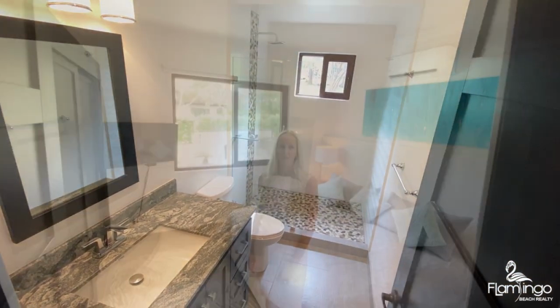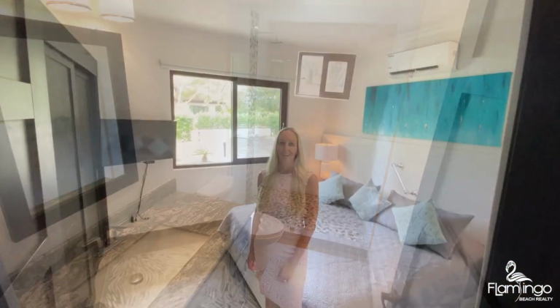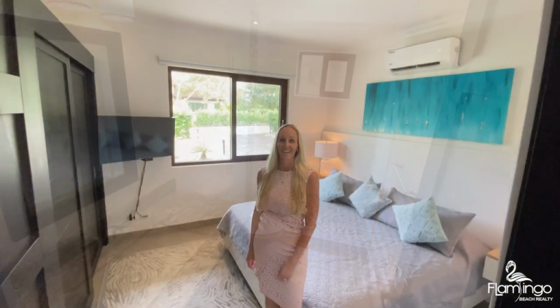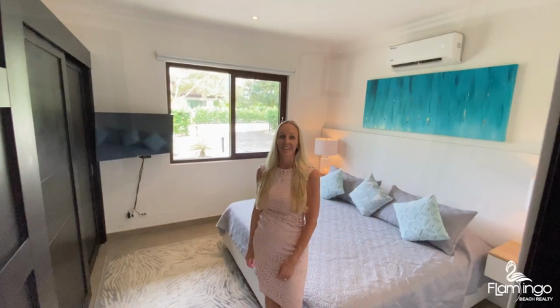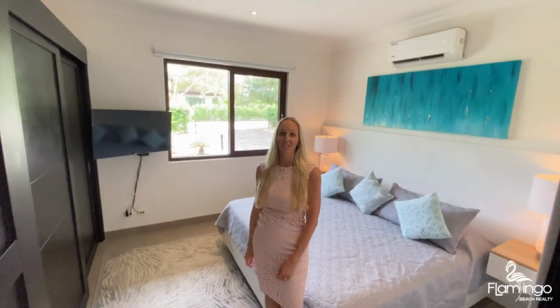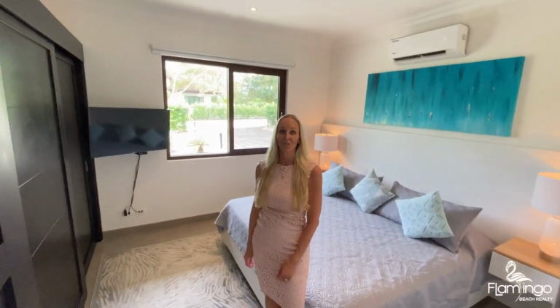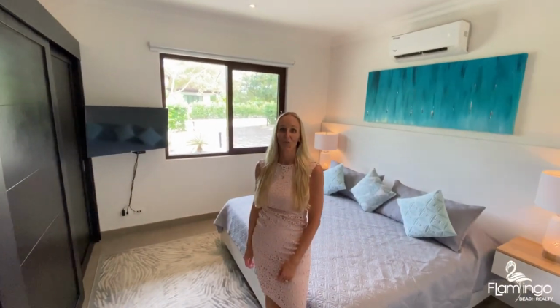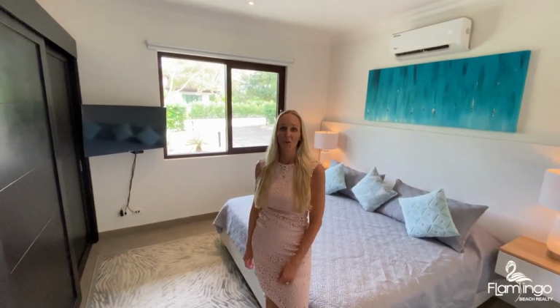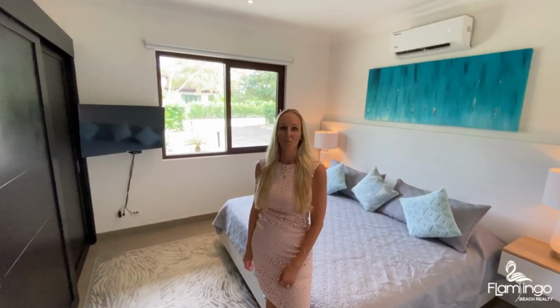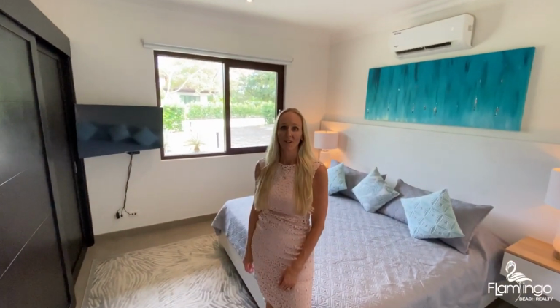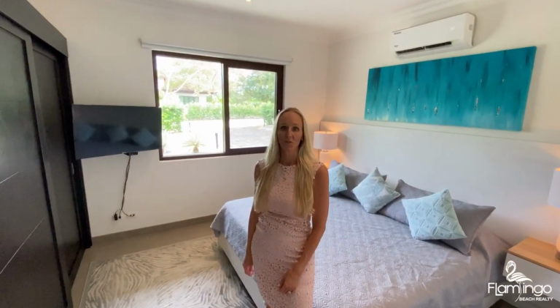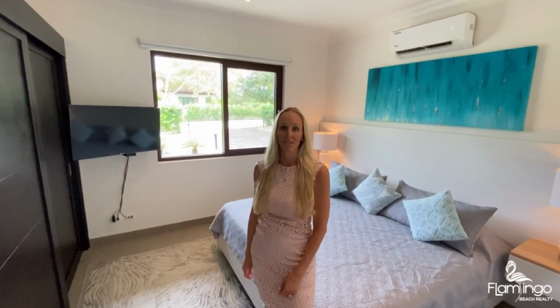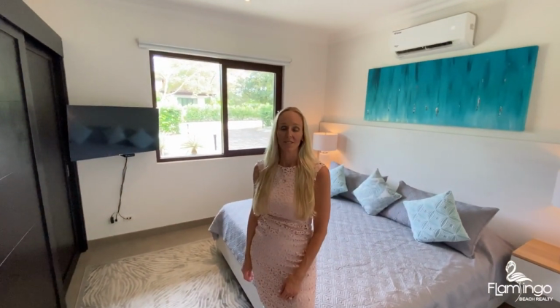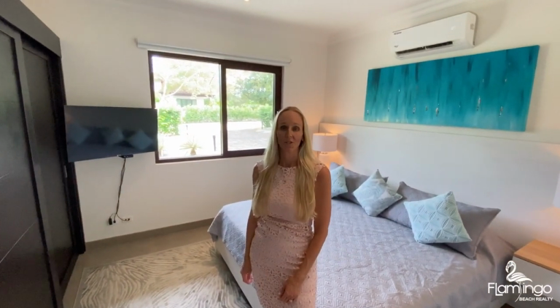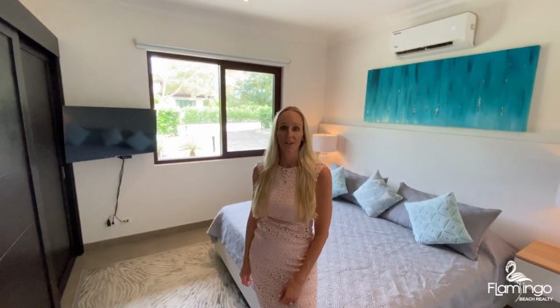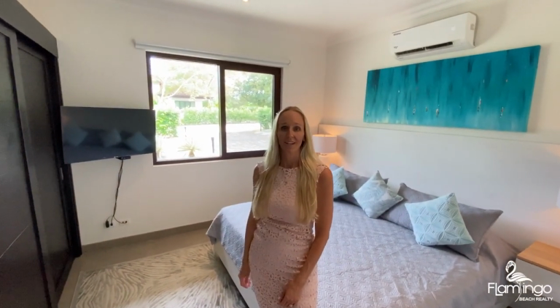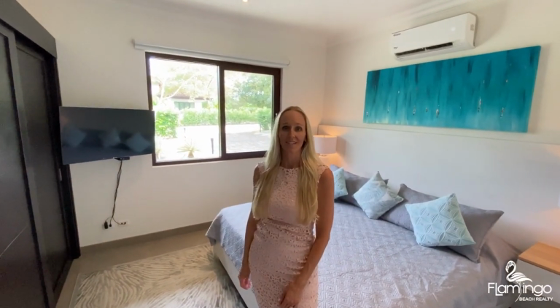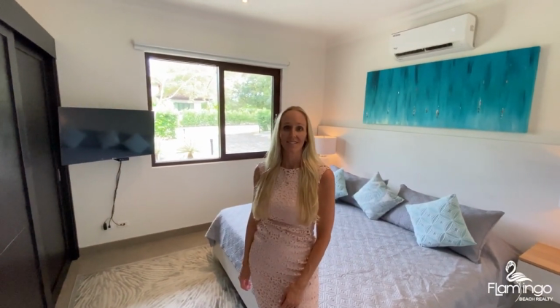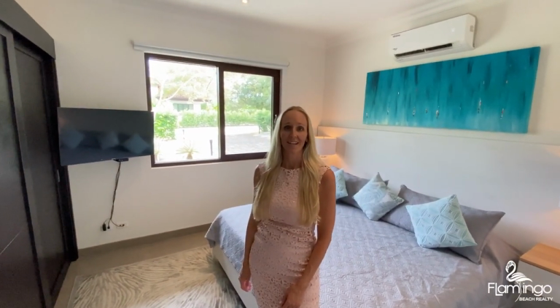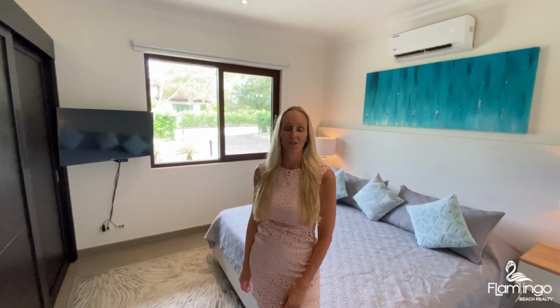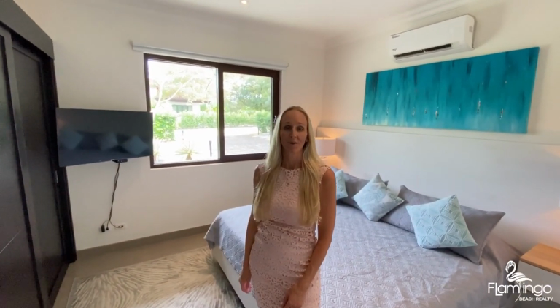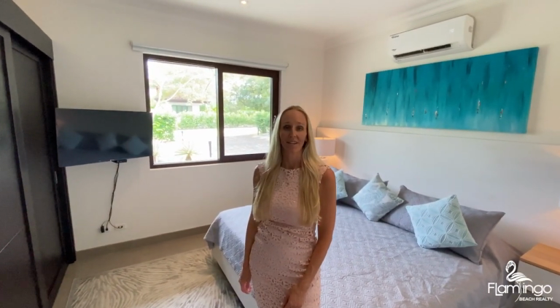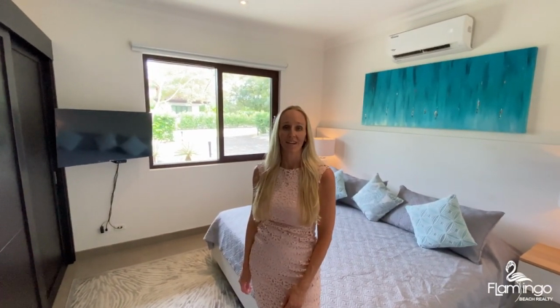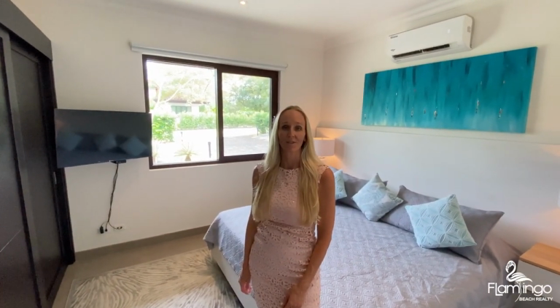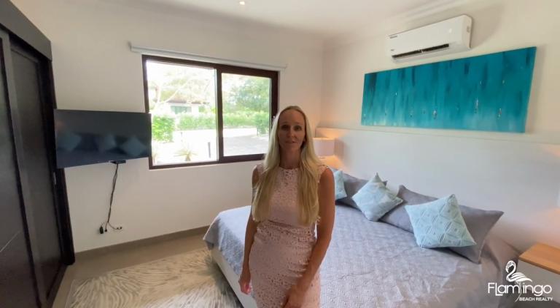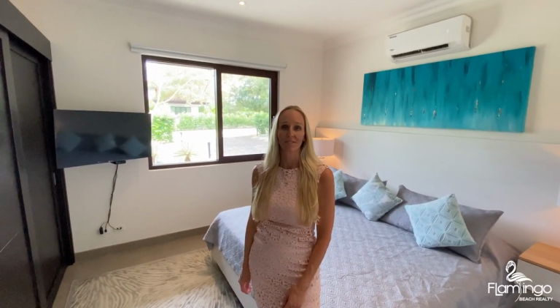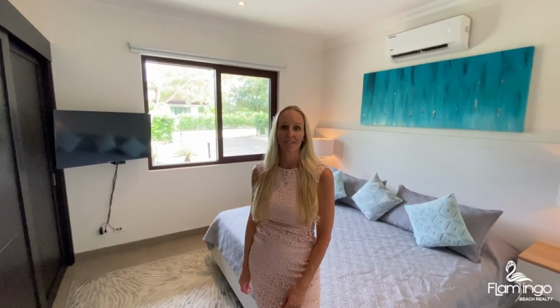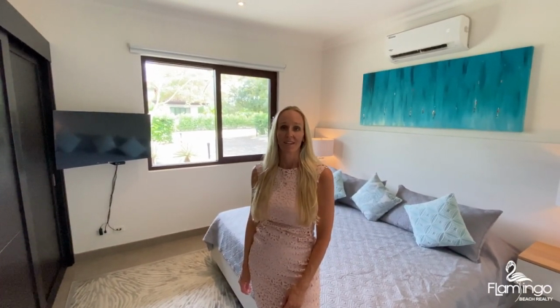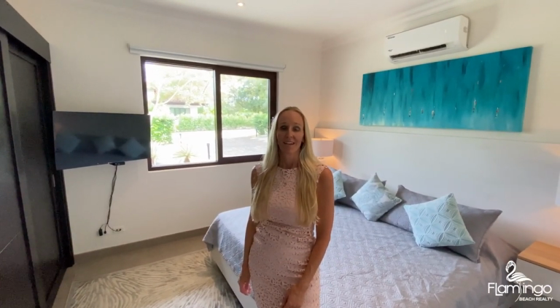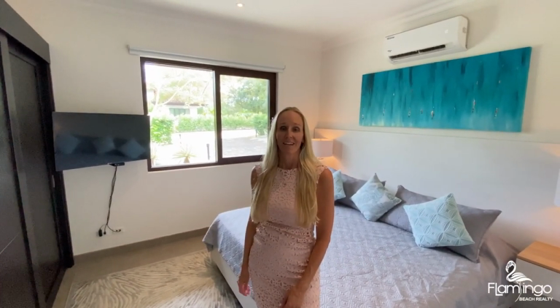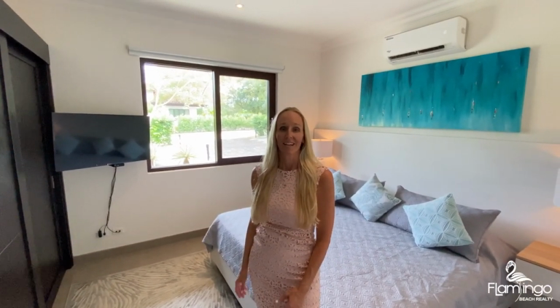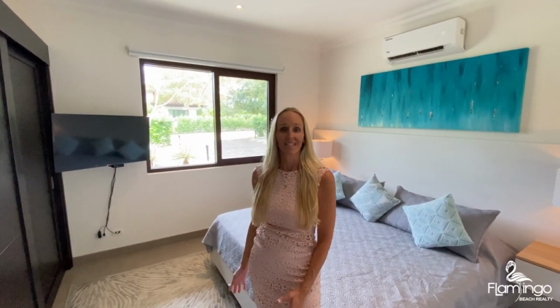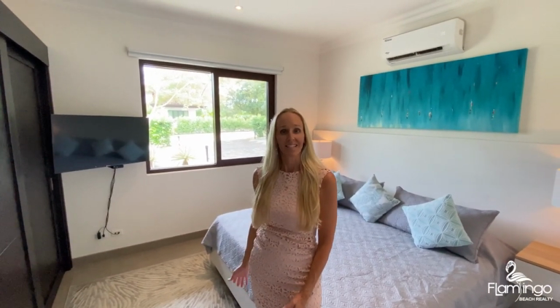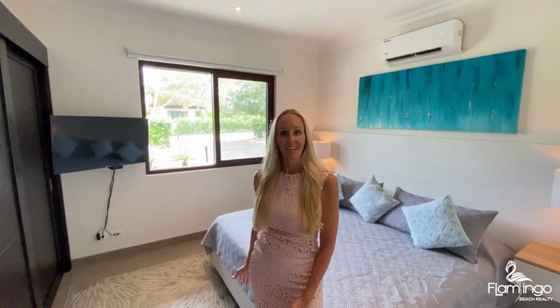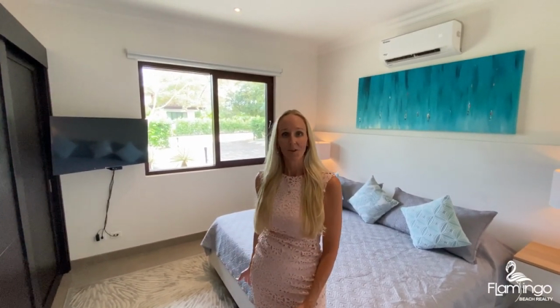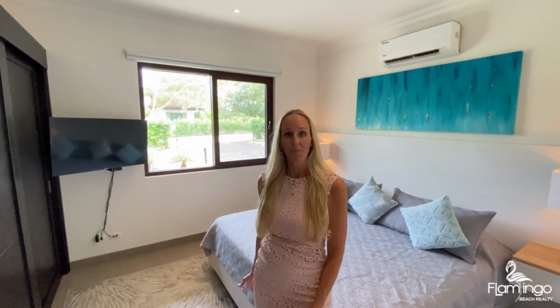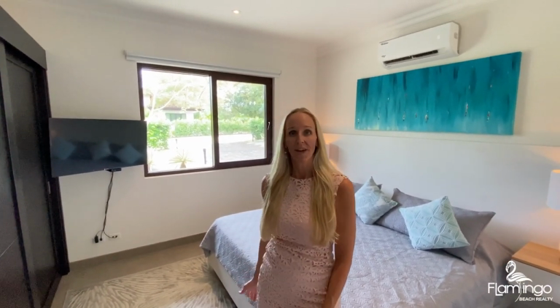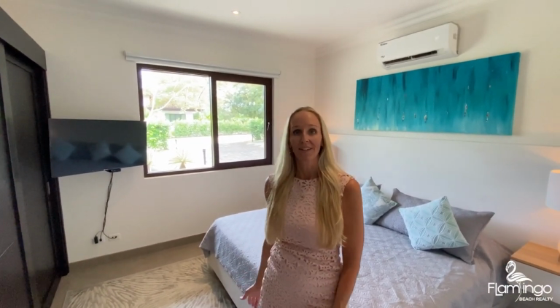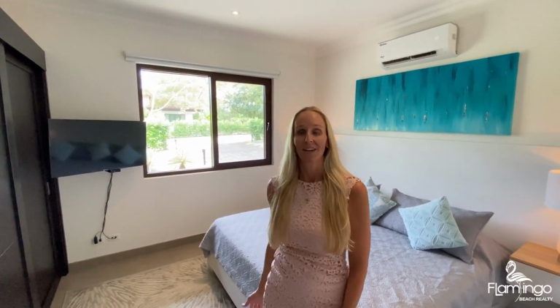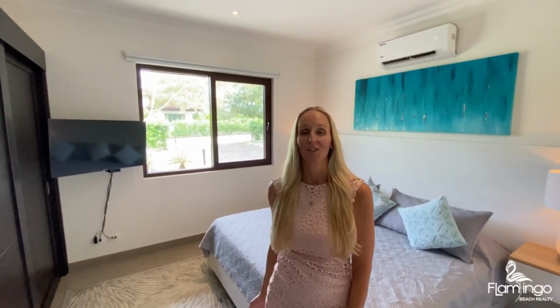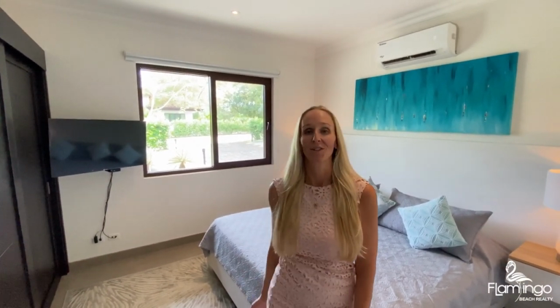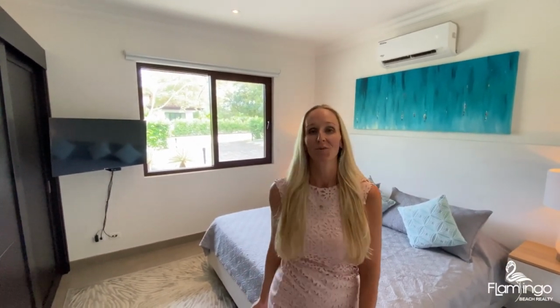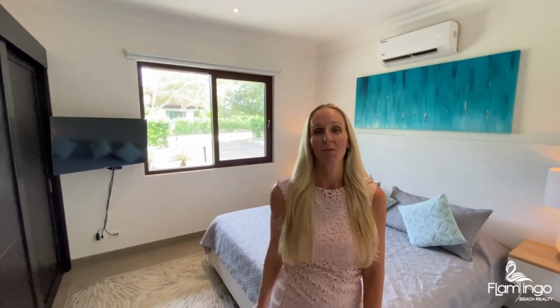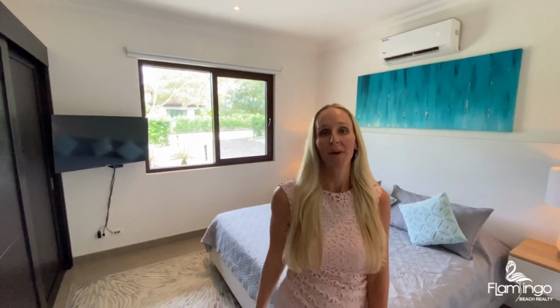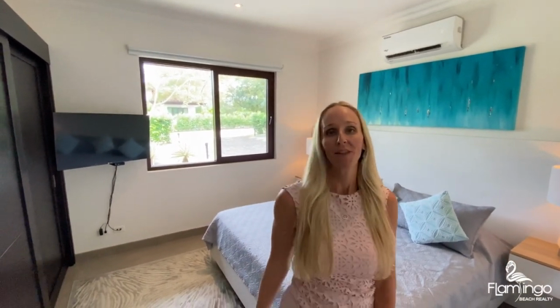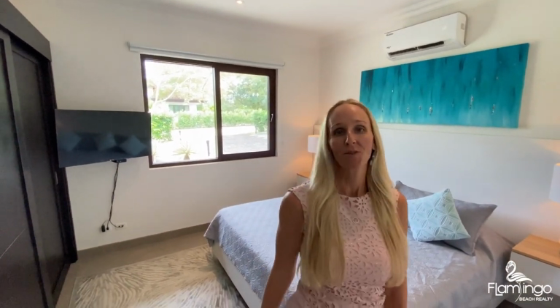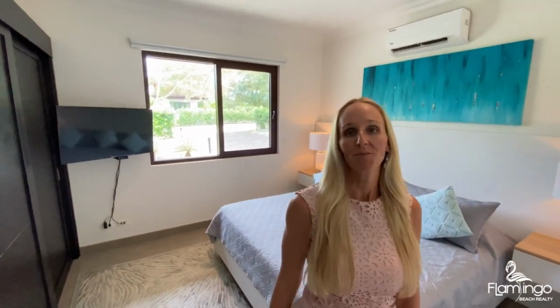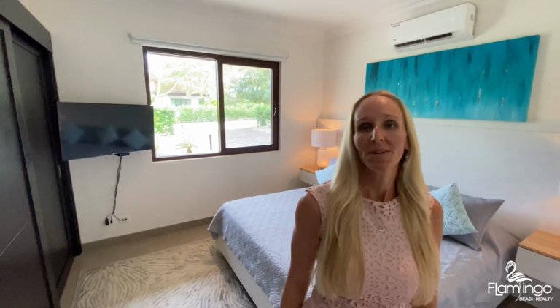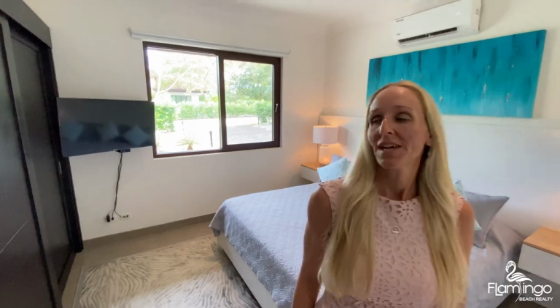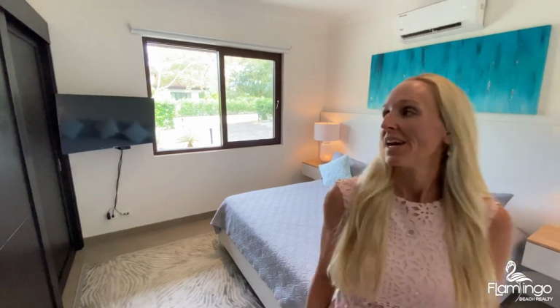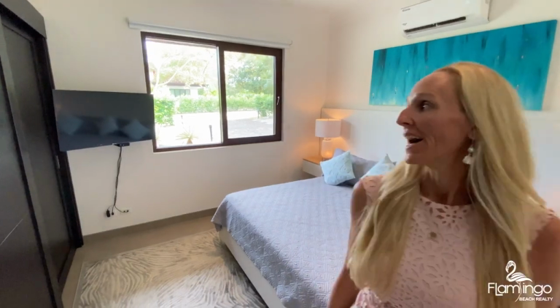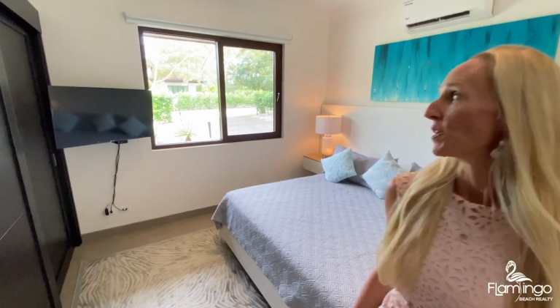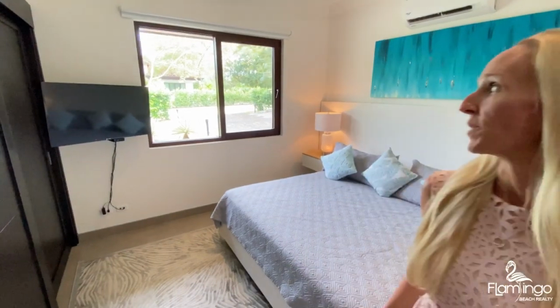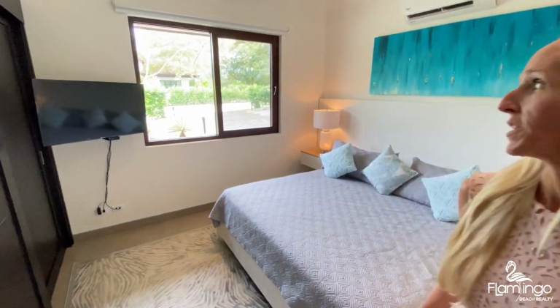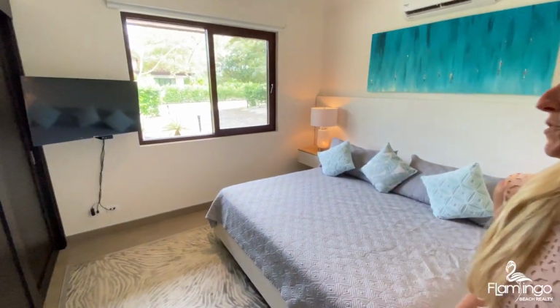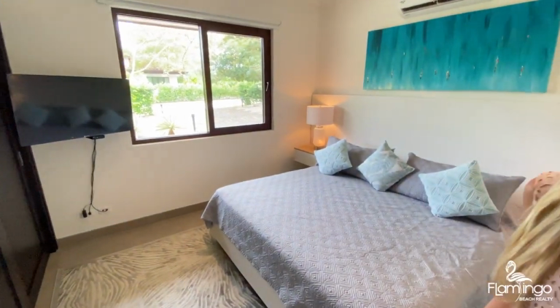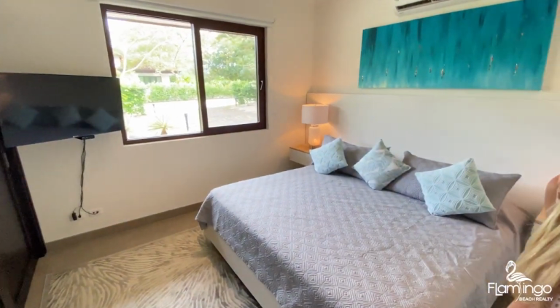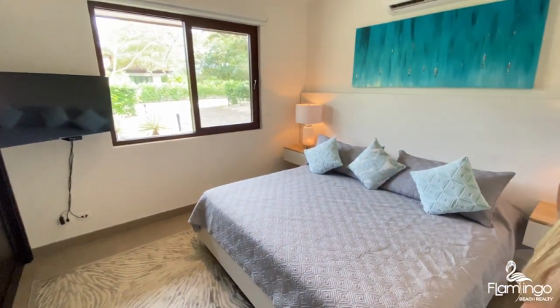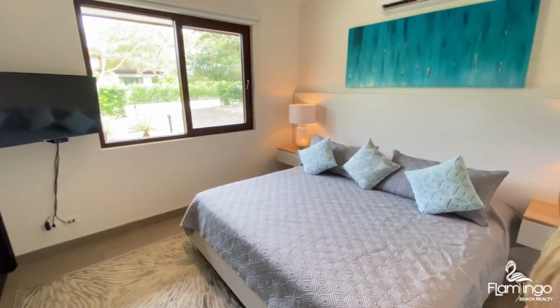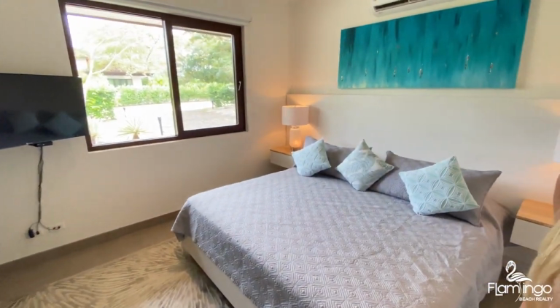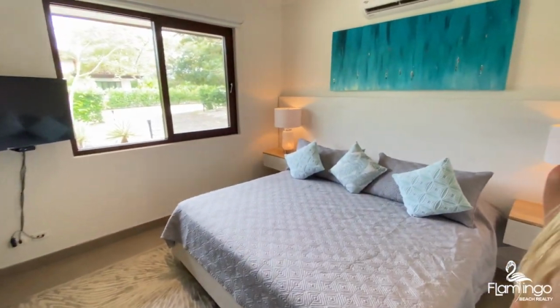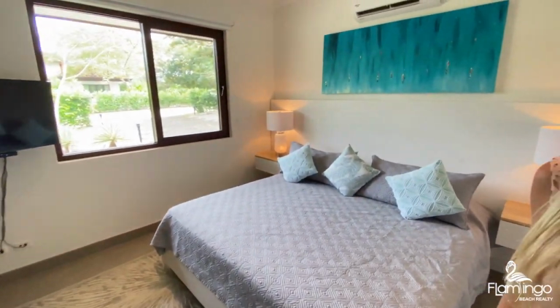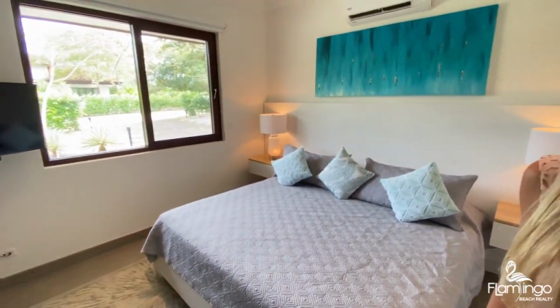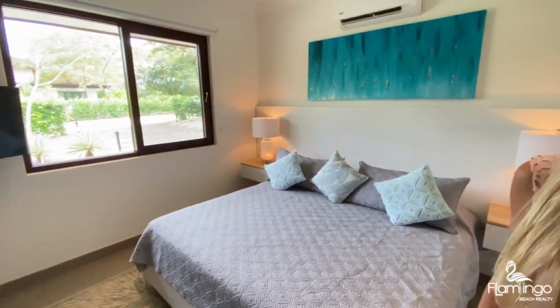Here's the fourth bedroom, located inside the main house. It has a king bed, an ensuite bathroom, and a window with beautiful landscaping.